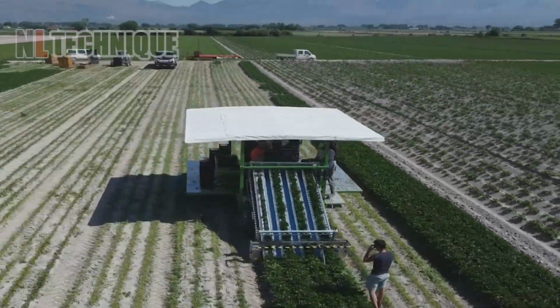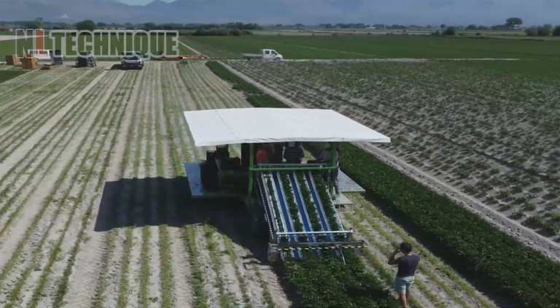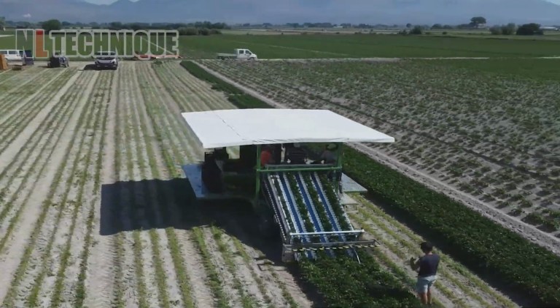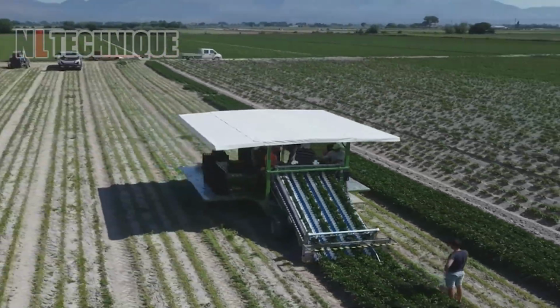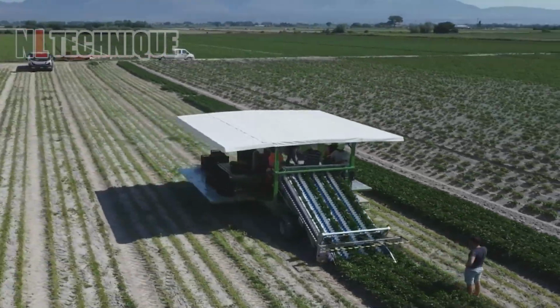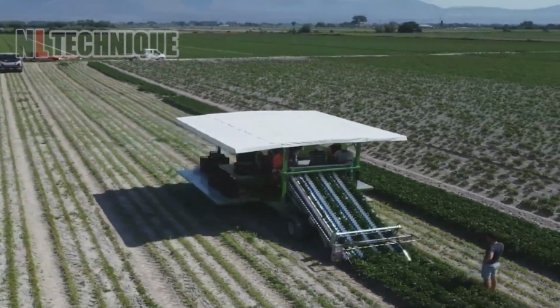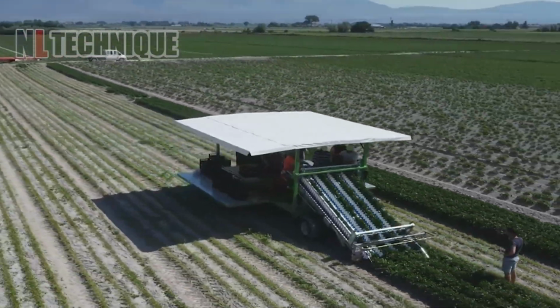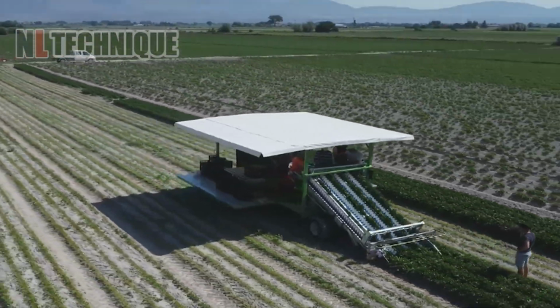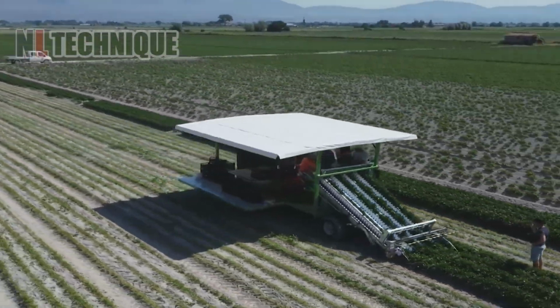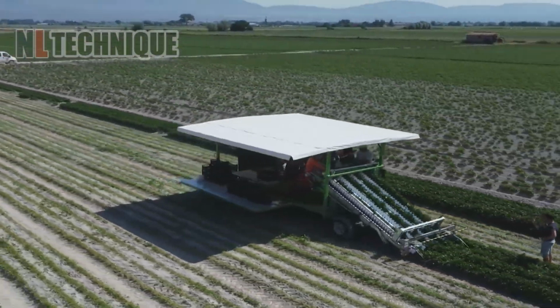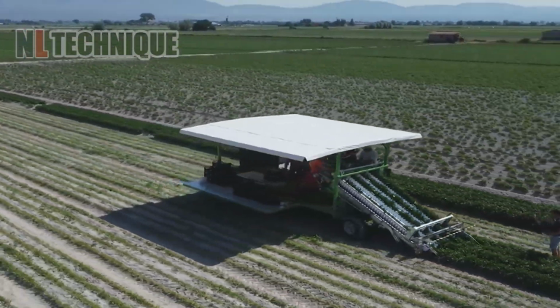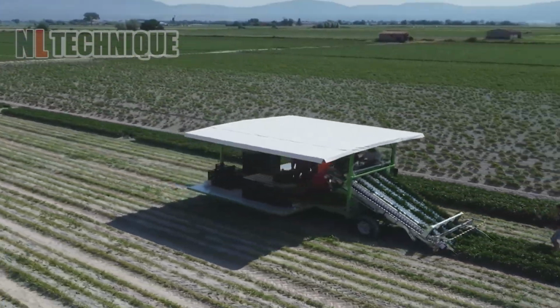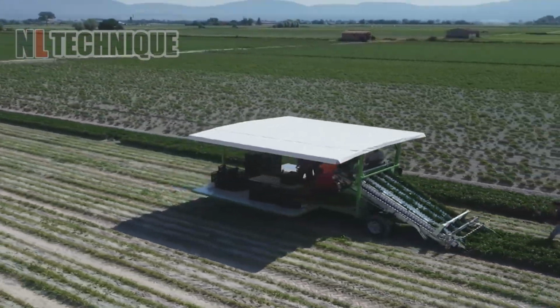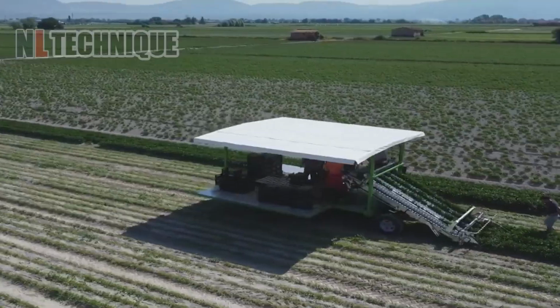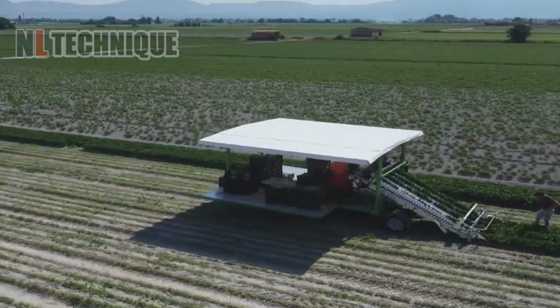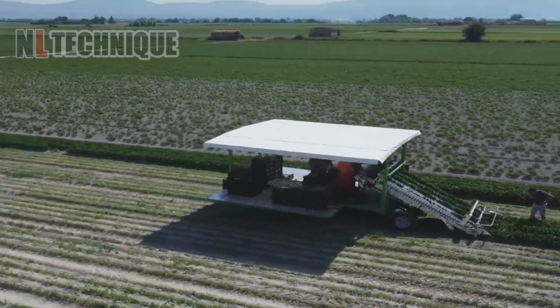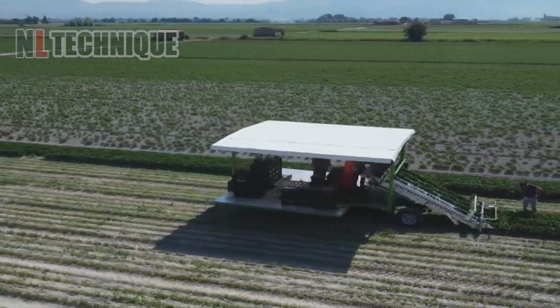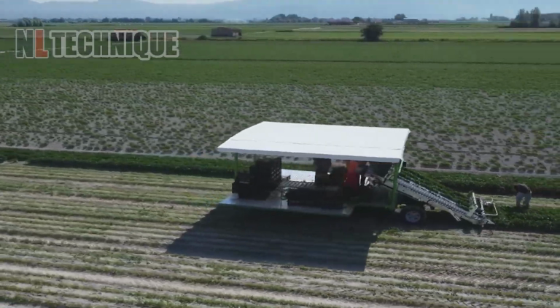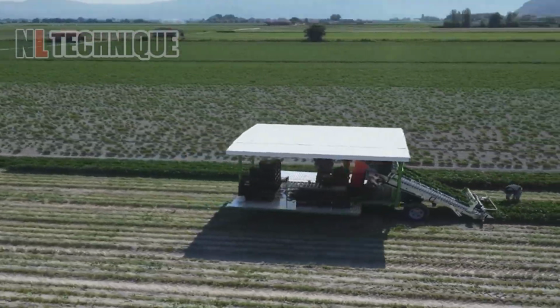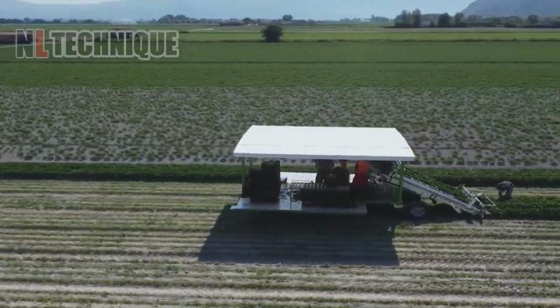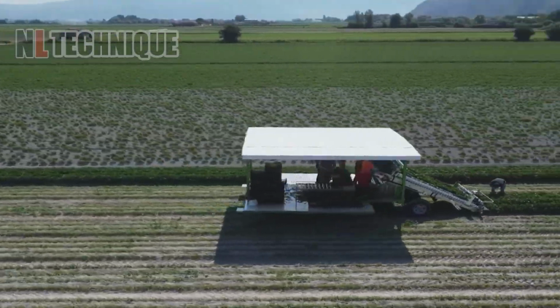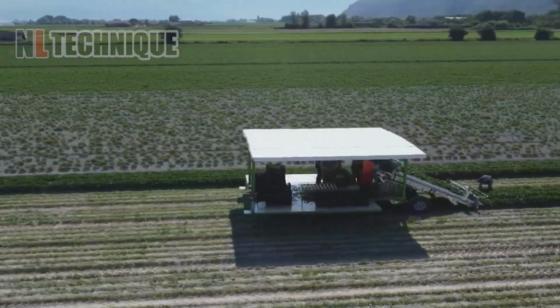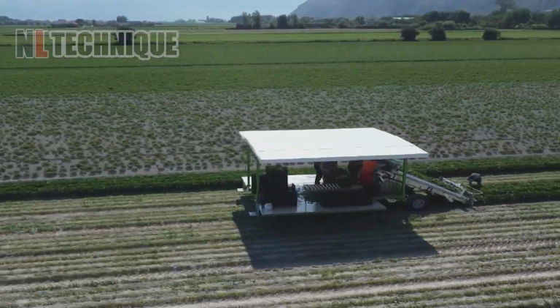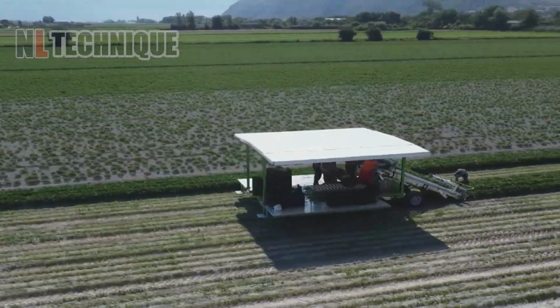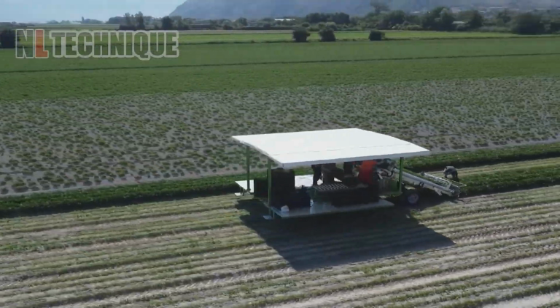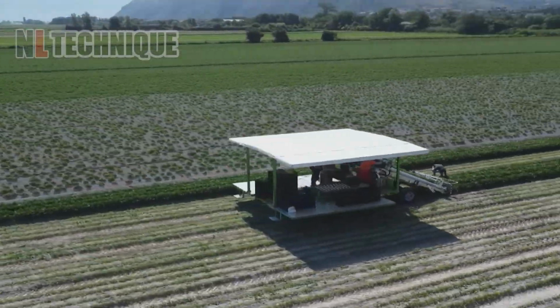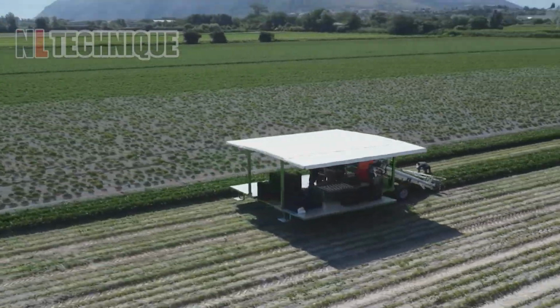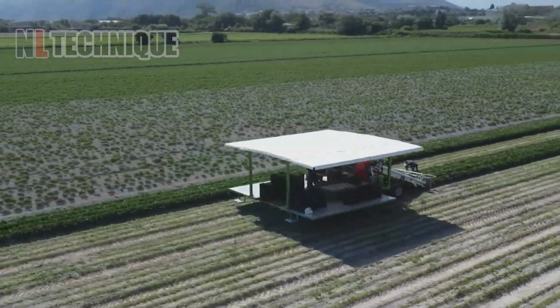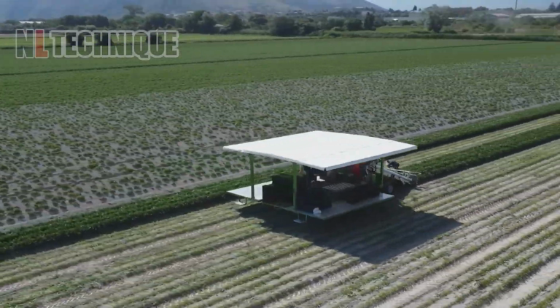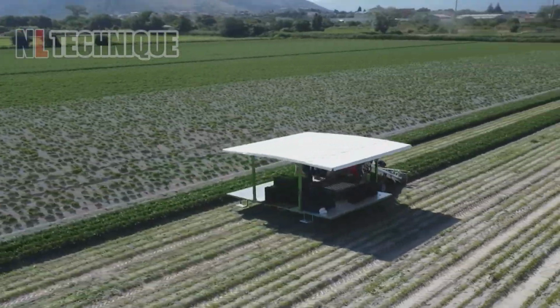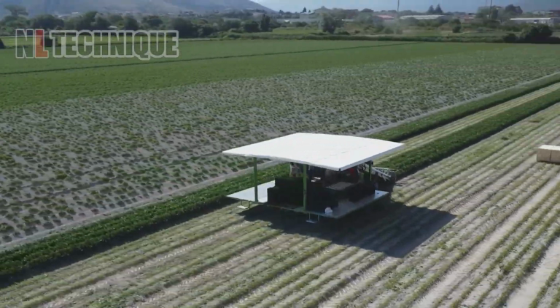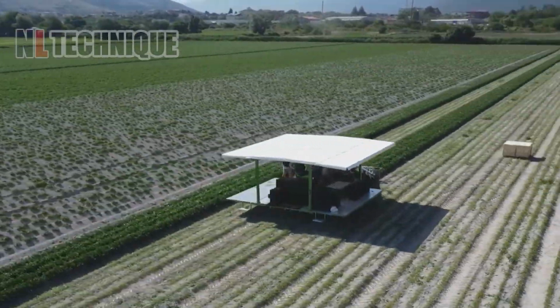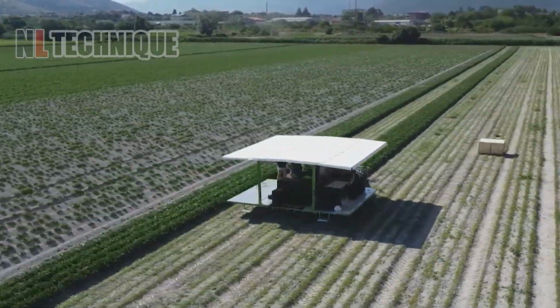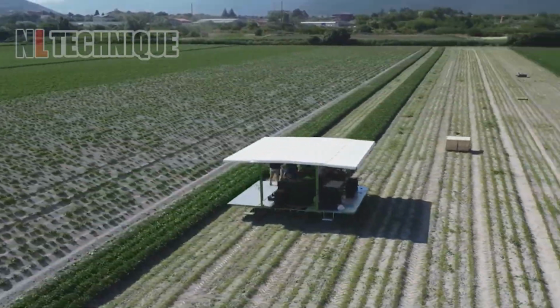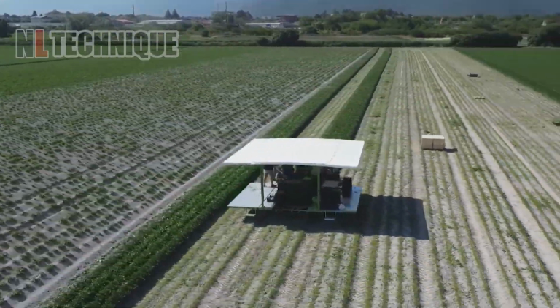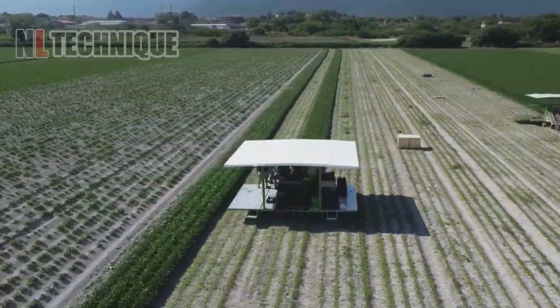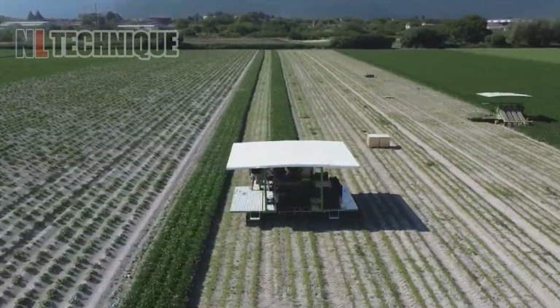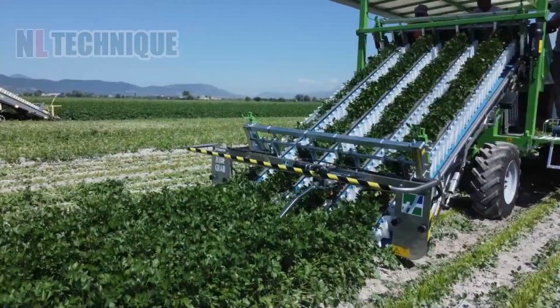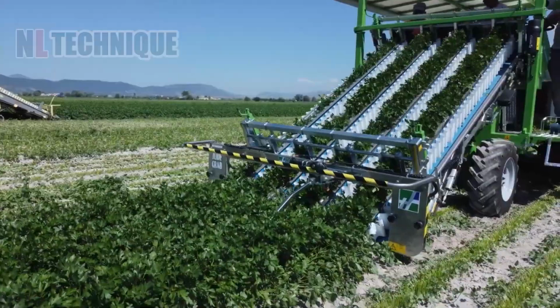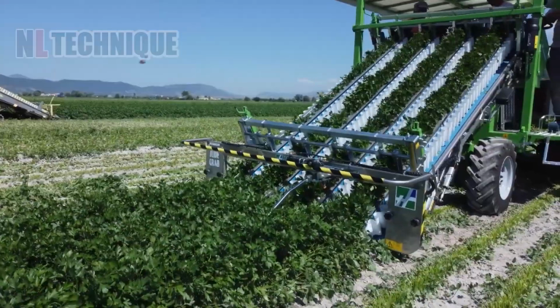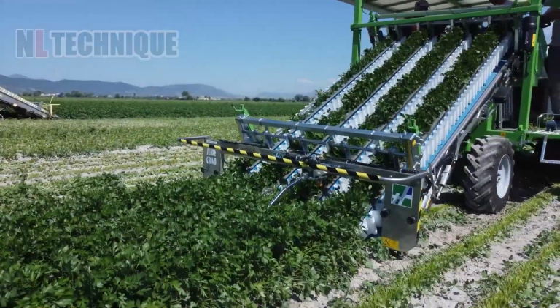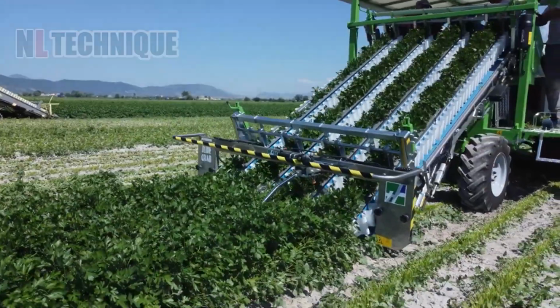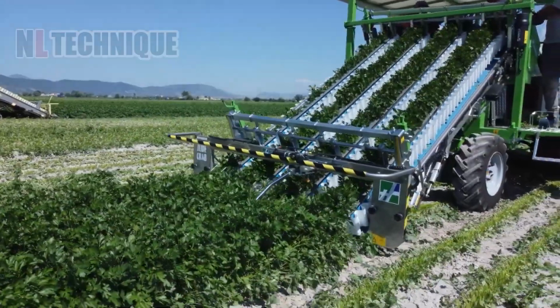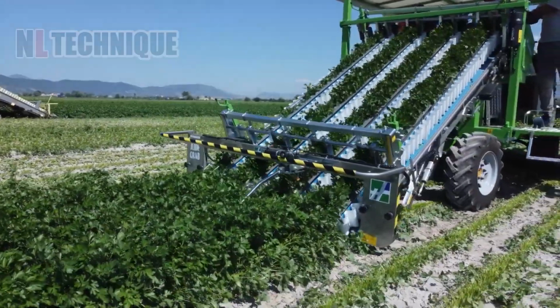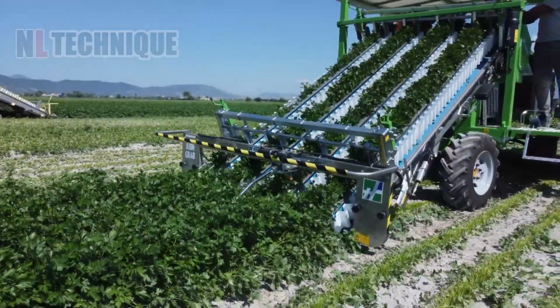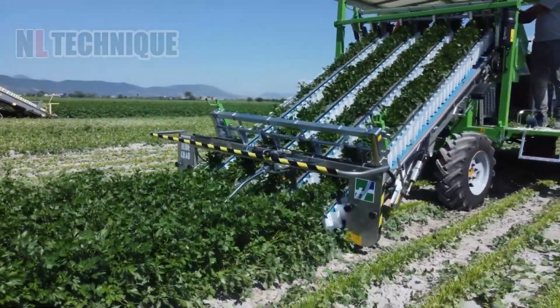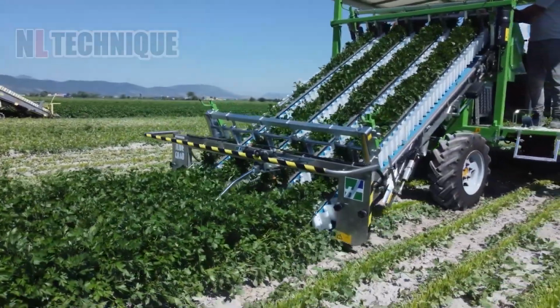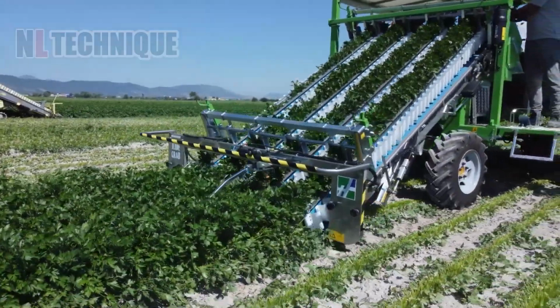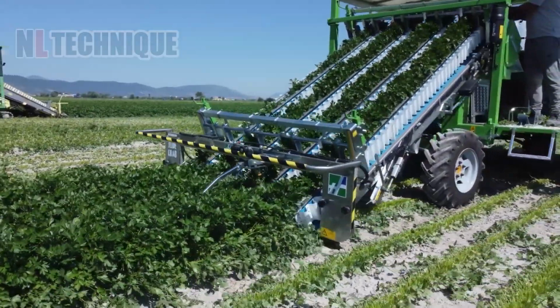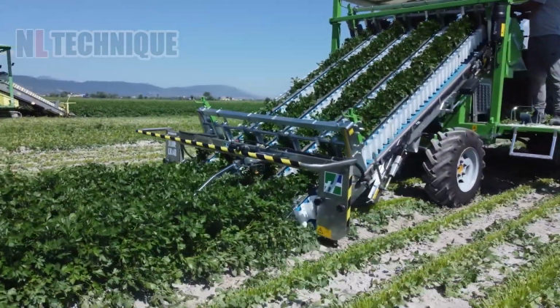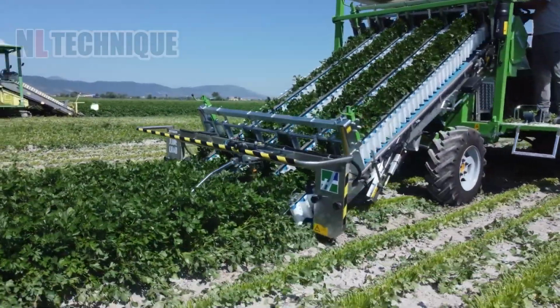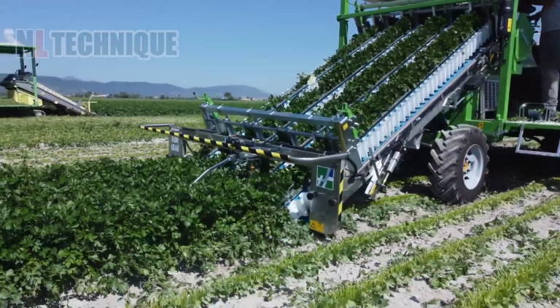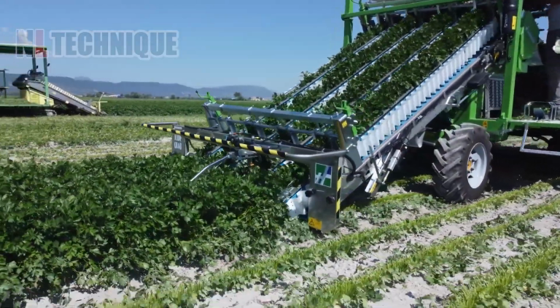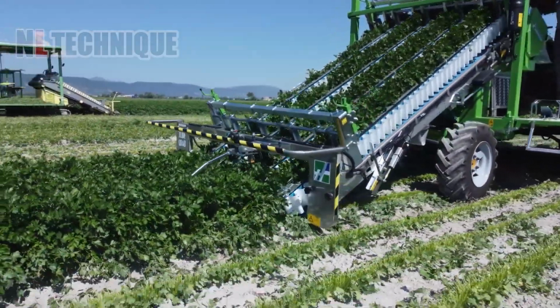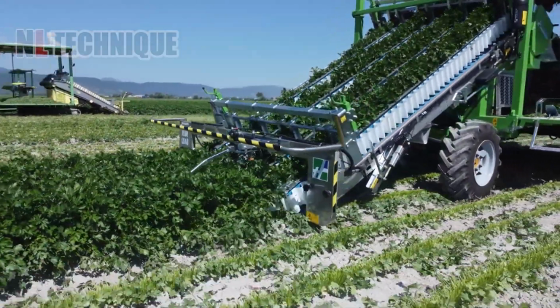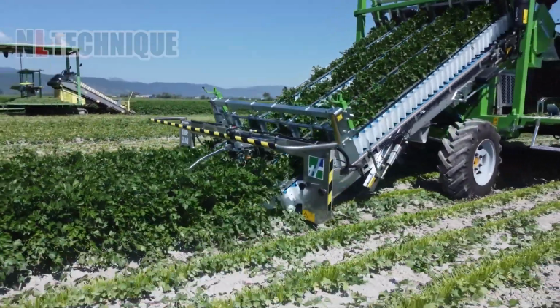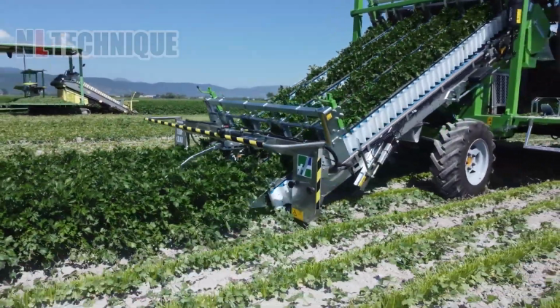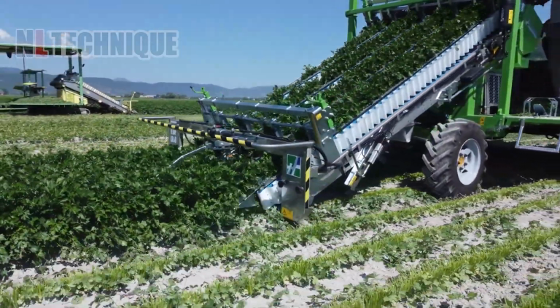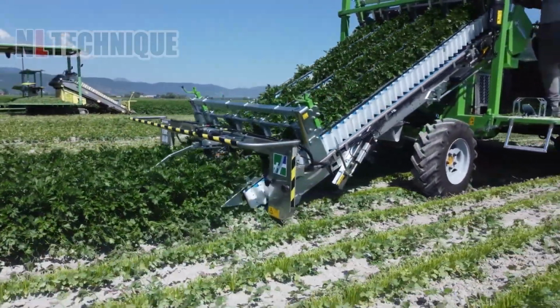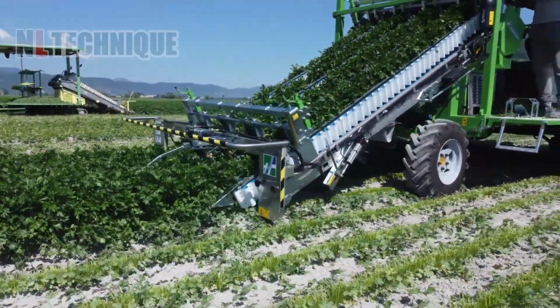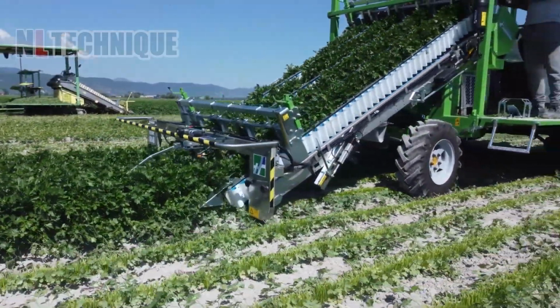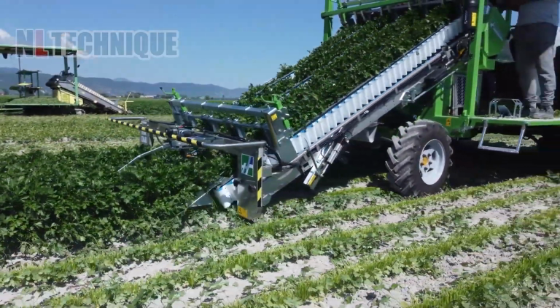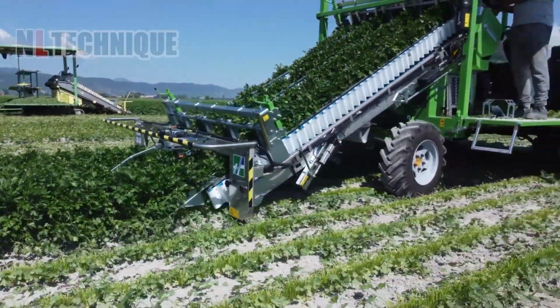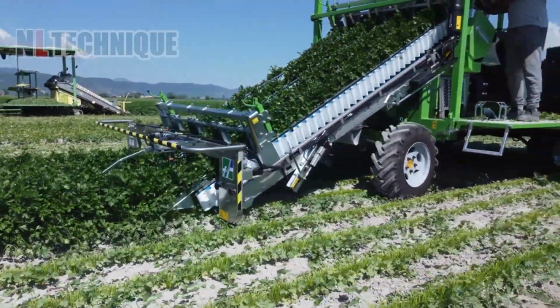On the field, parsley is harvested by the harvesting machine, cutting off the stem and leaving the roots in the ground.